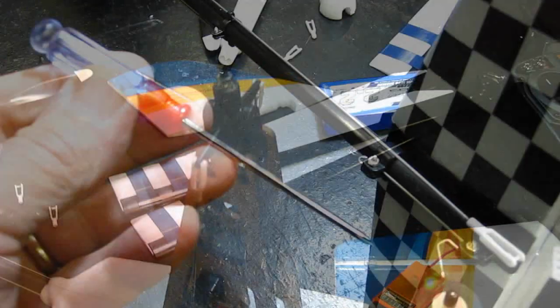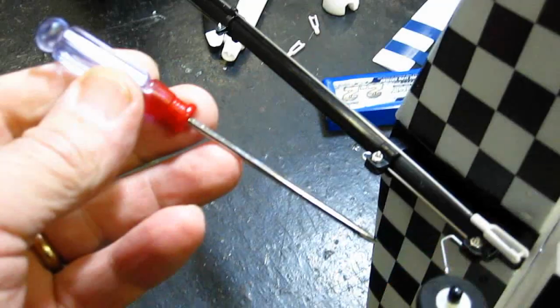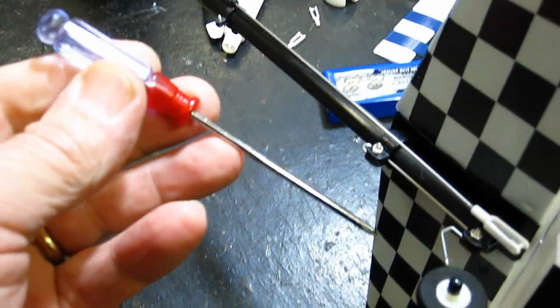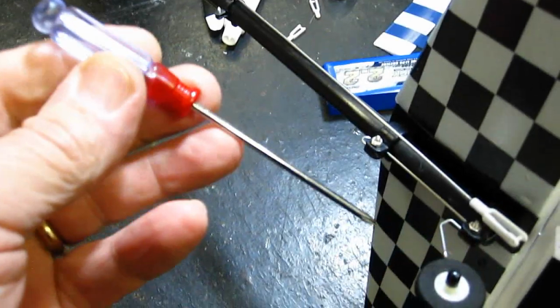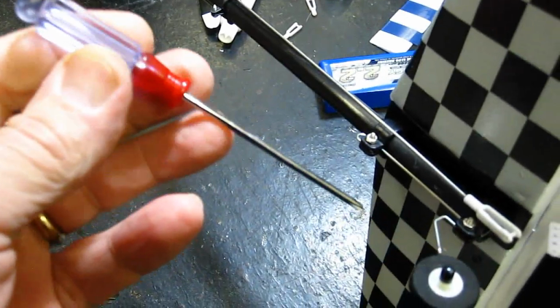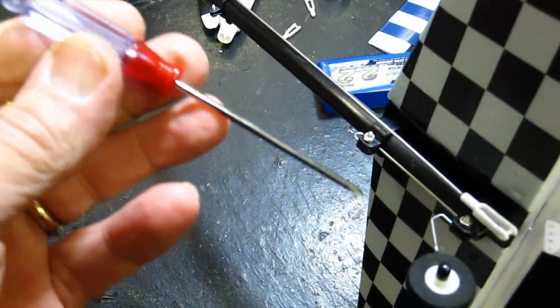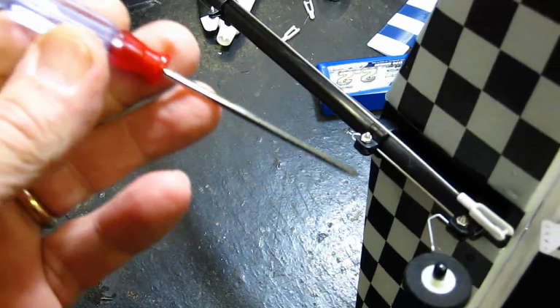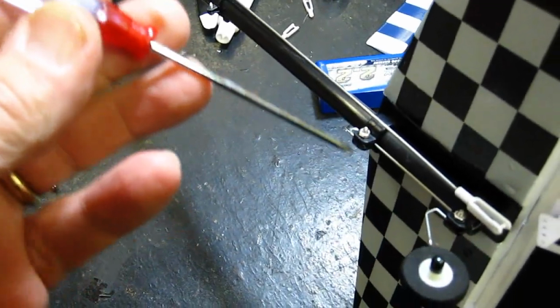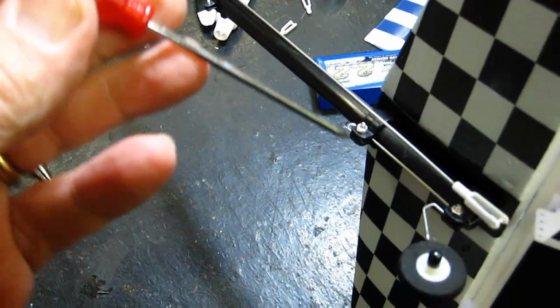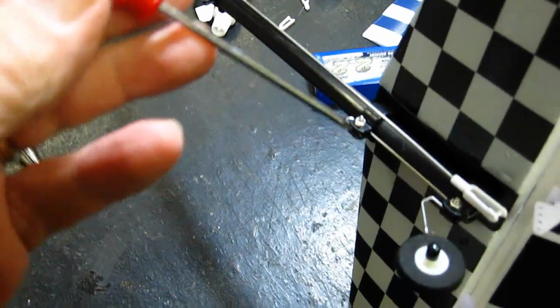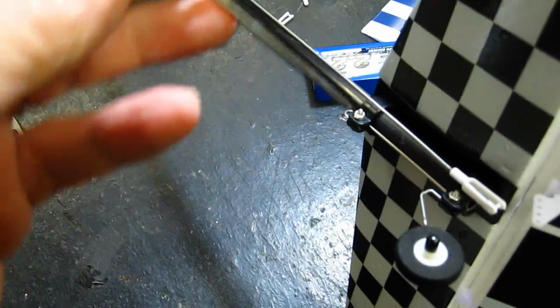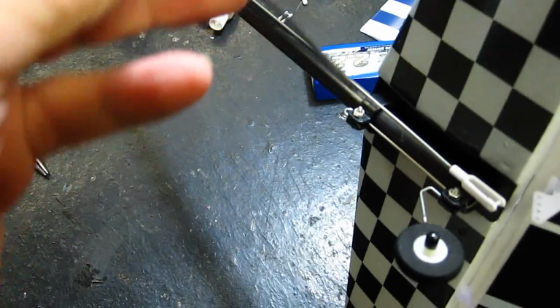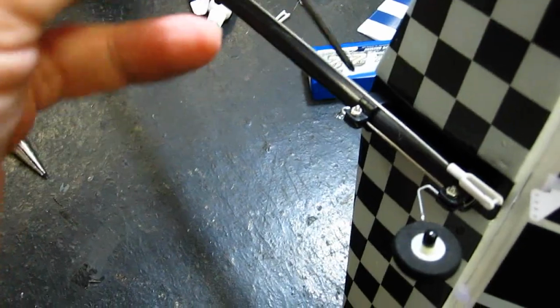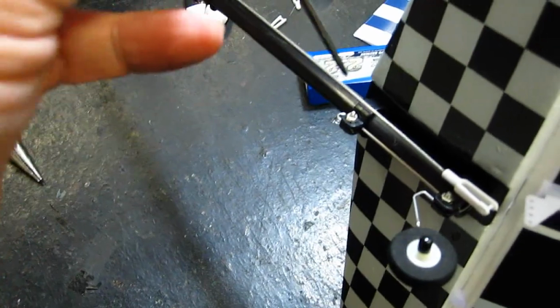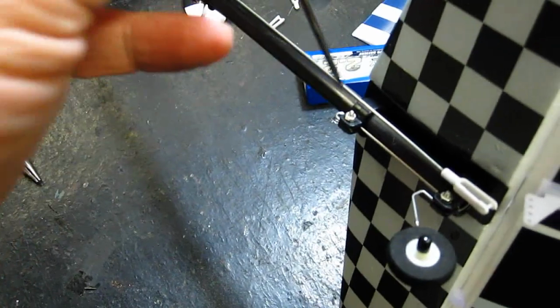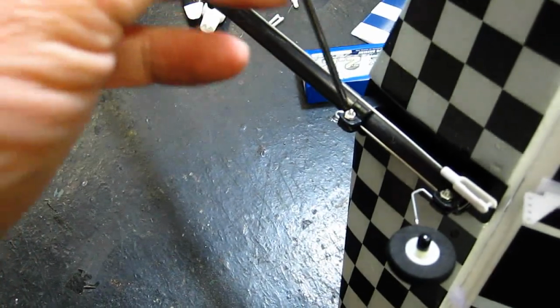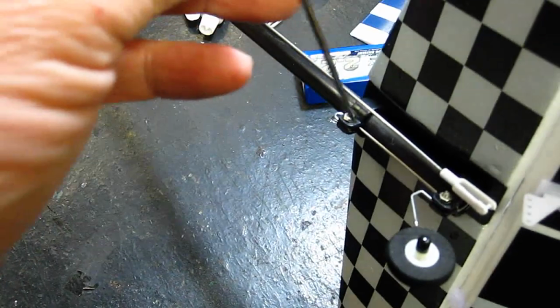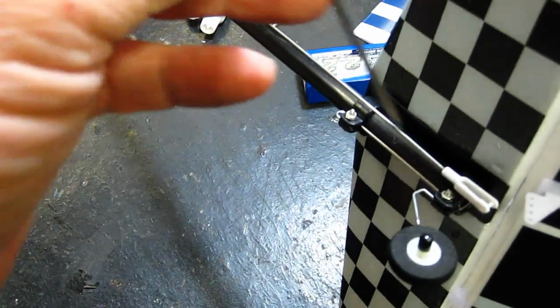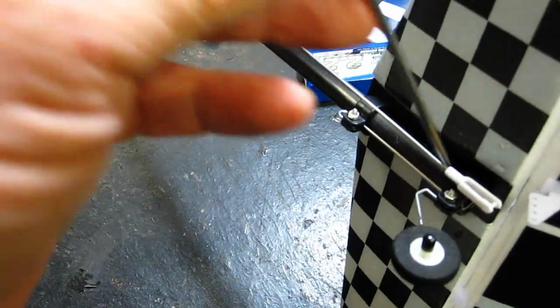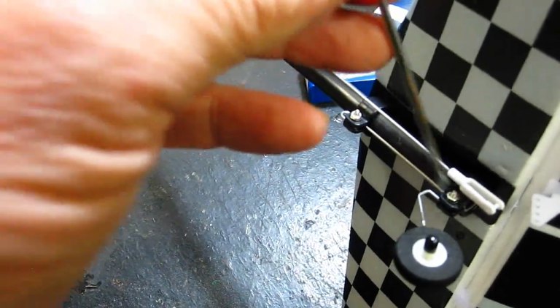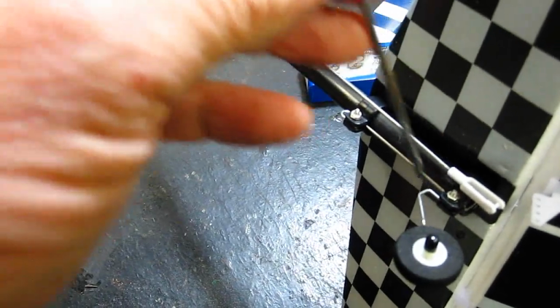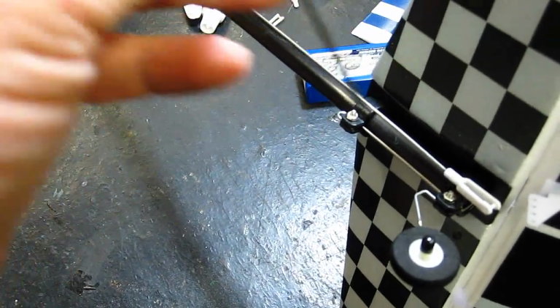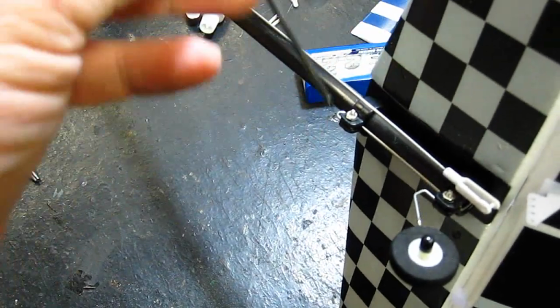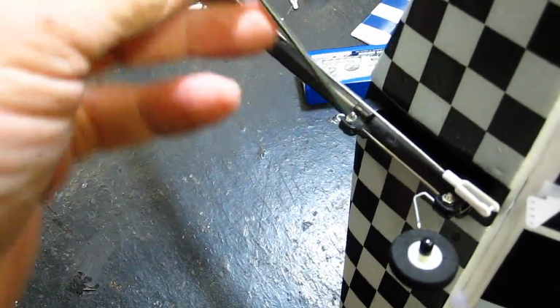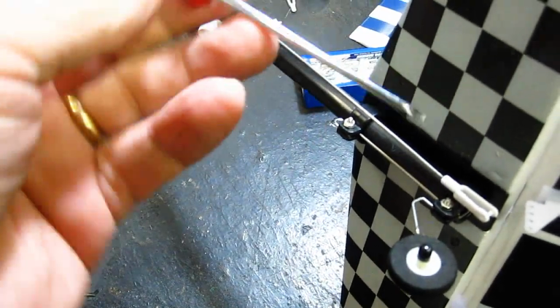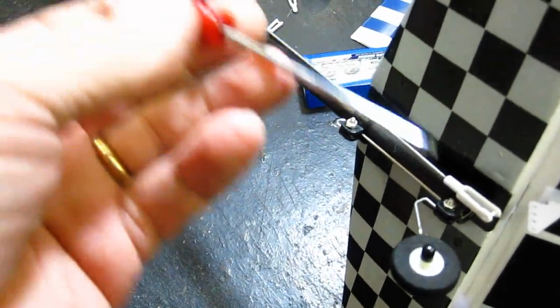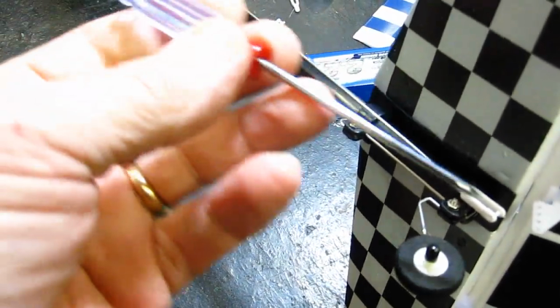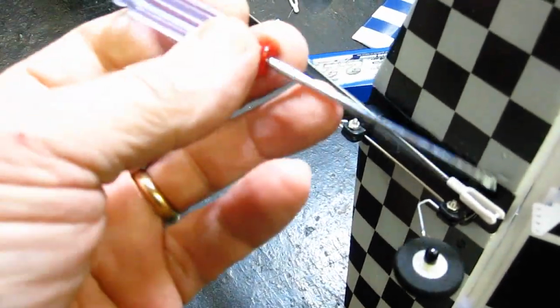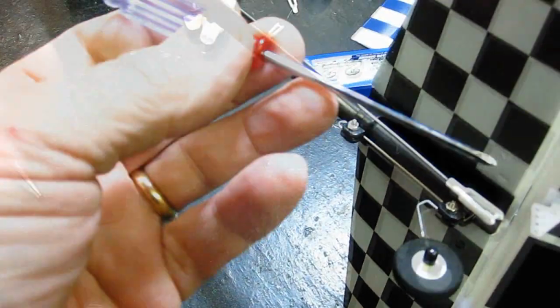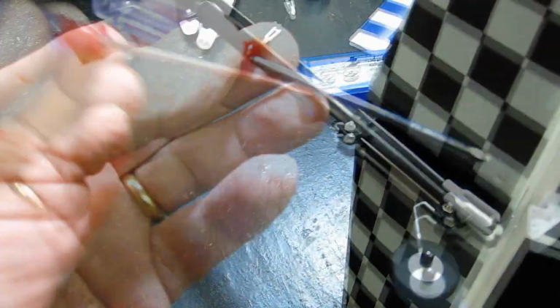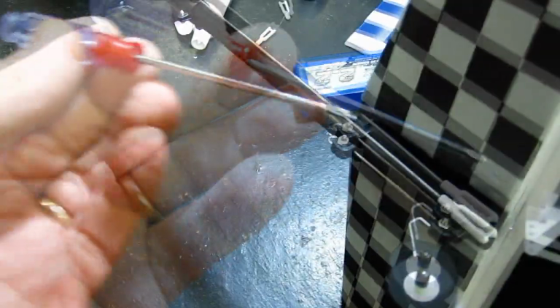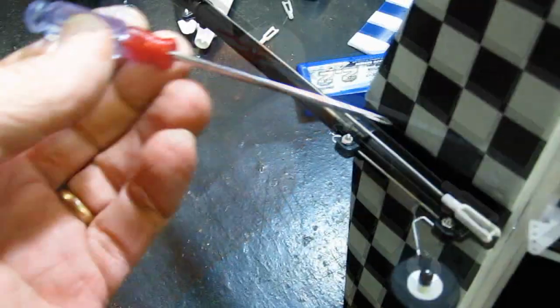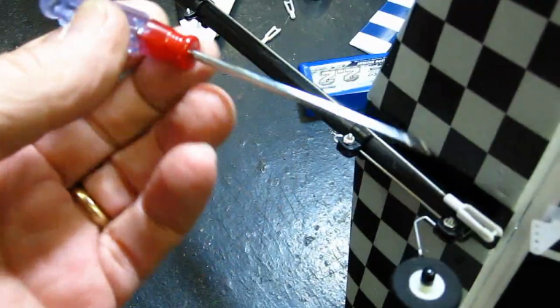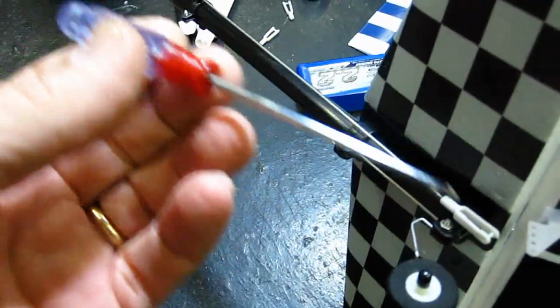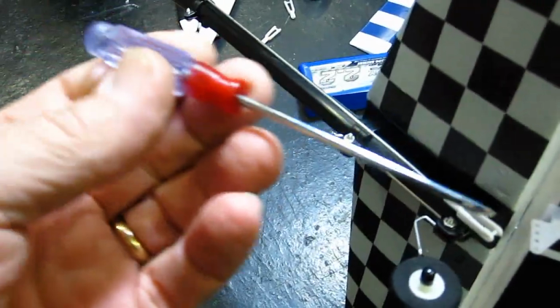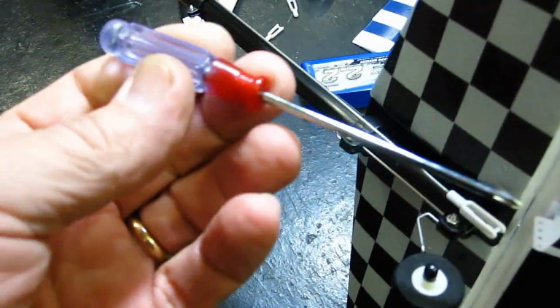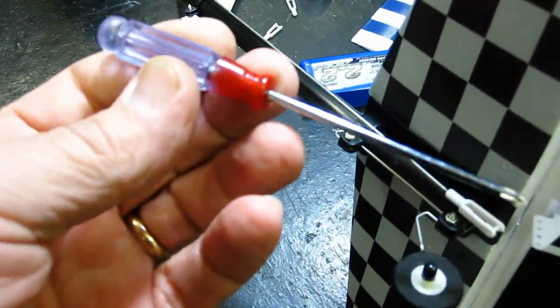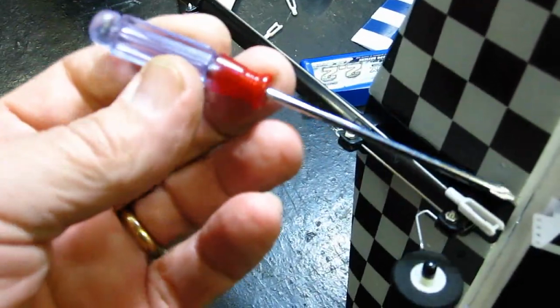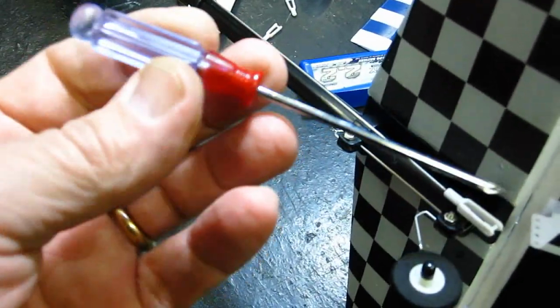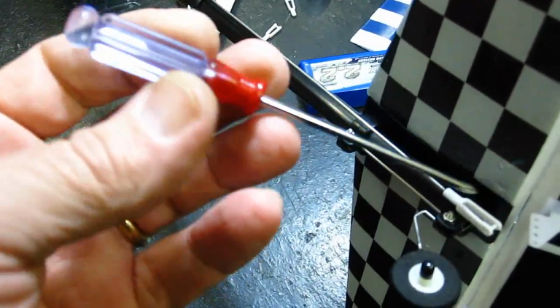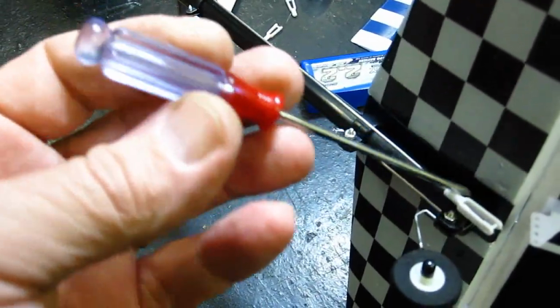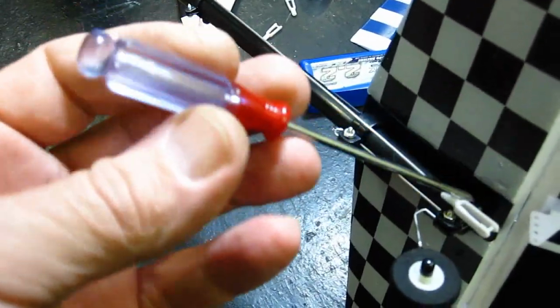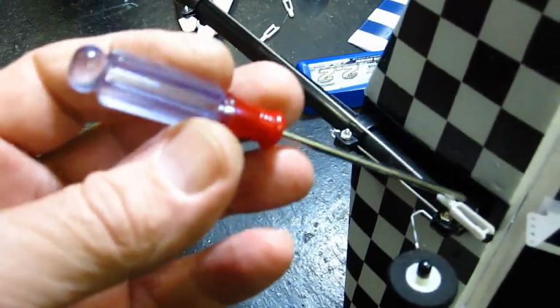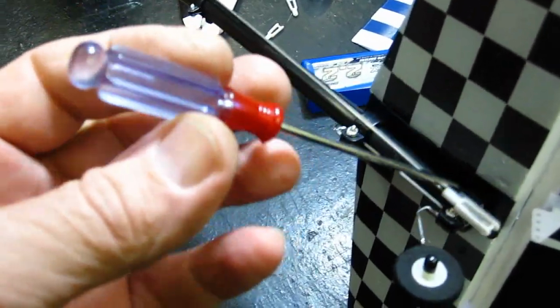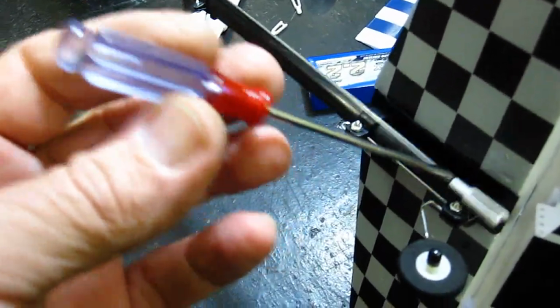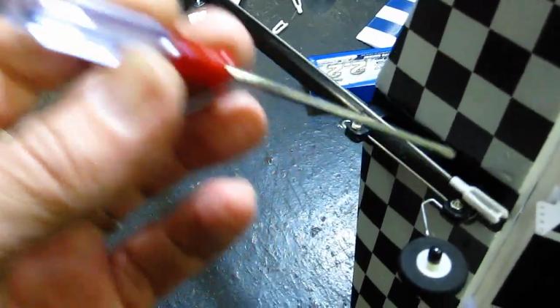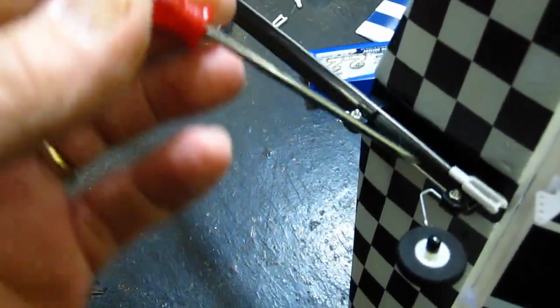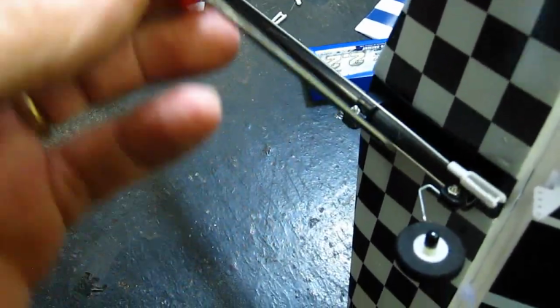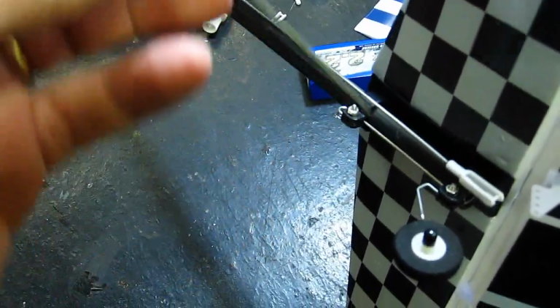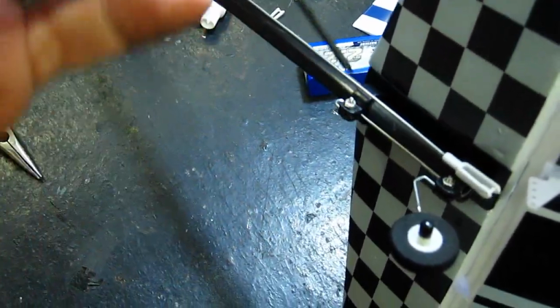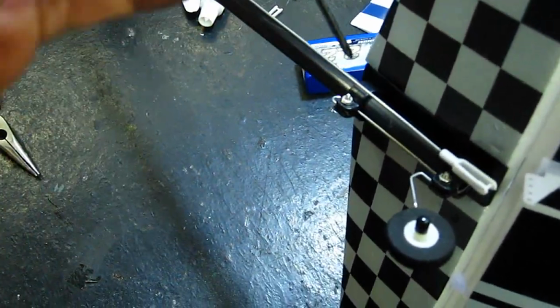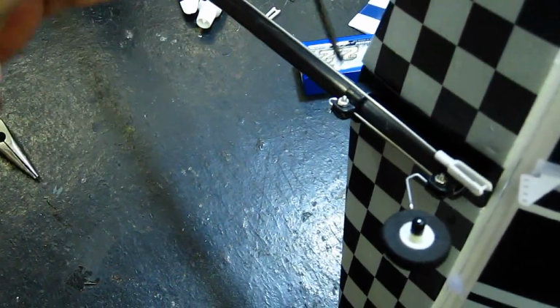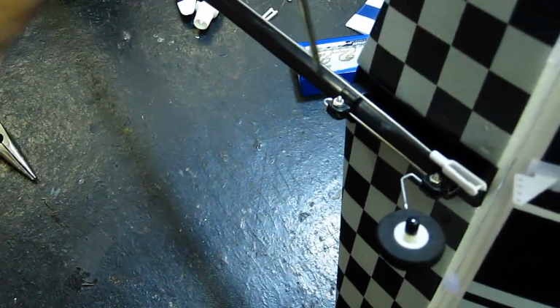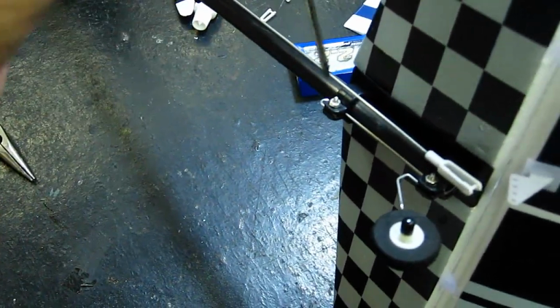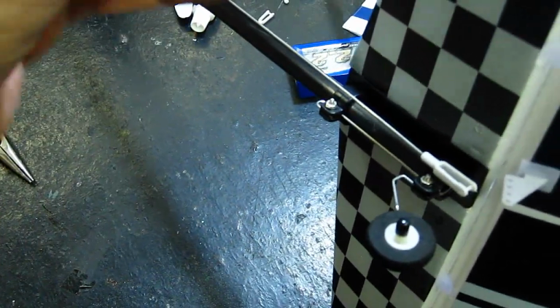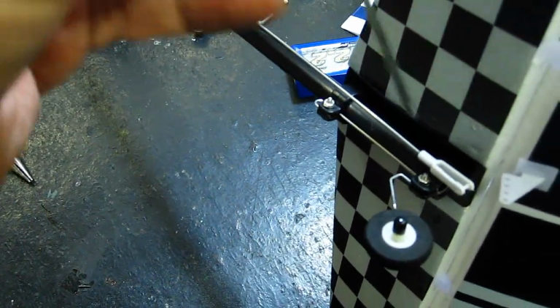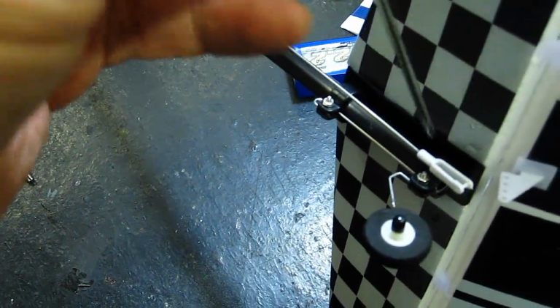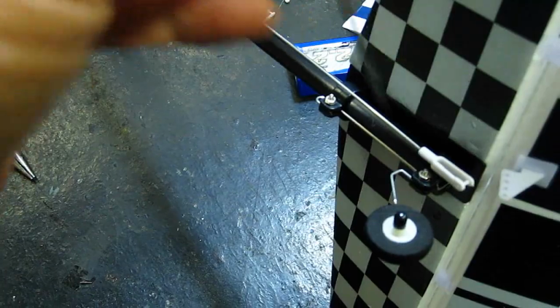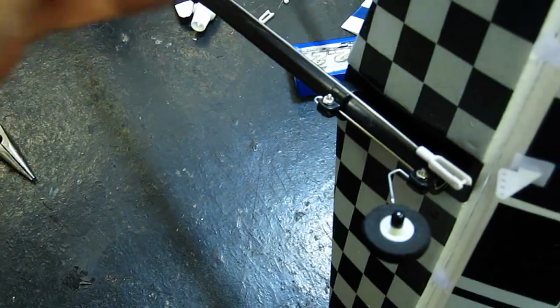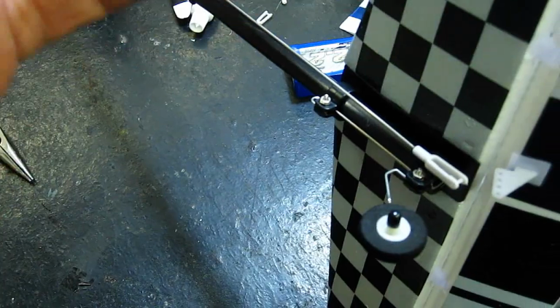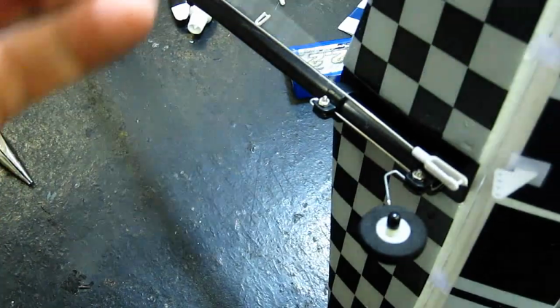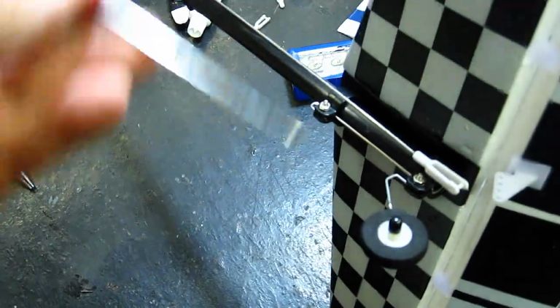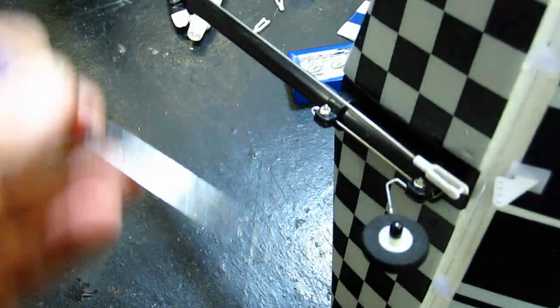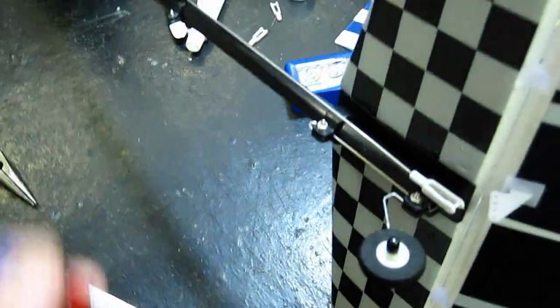I sure get a bunch of these screwdrivers — you know, they always give you these screwdrivers. If anybody's making money, it's the guy making these screwdrivers.